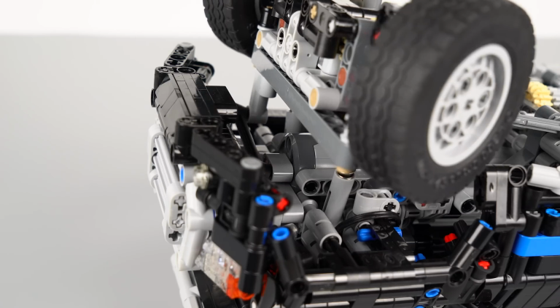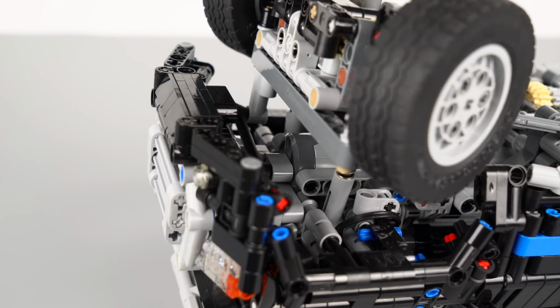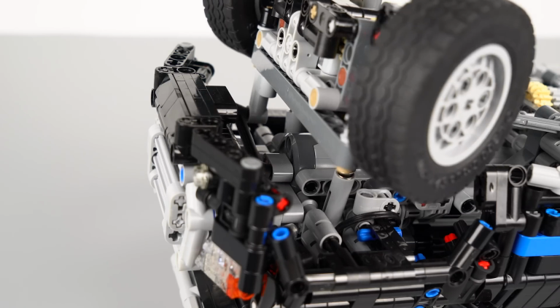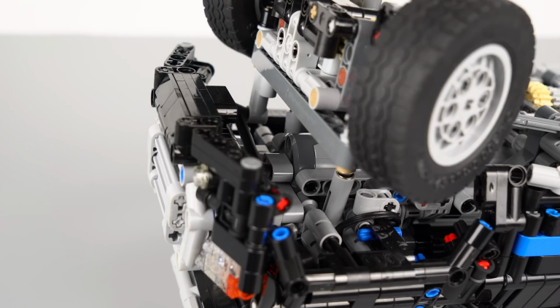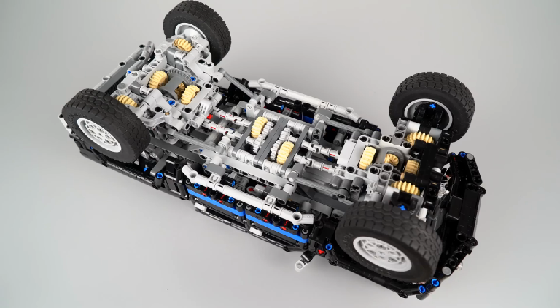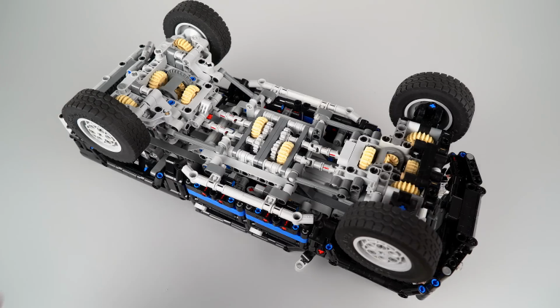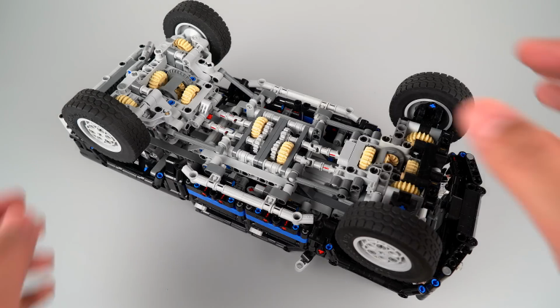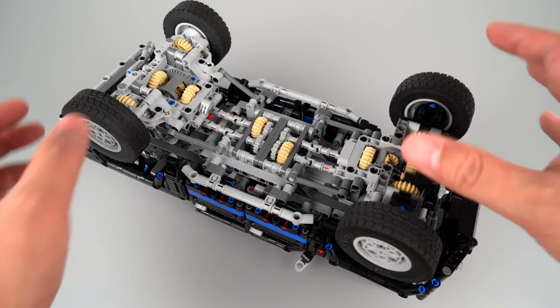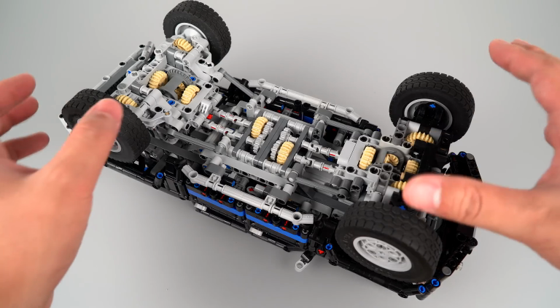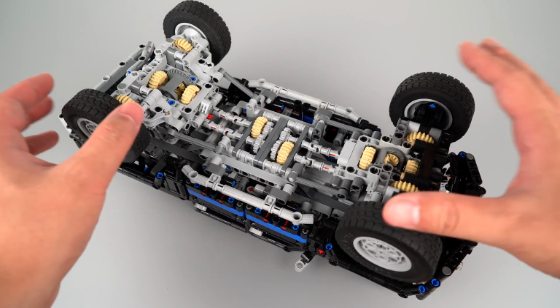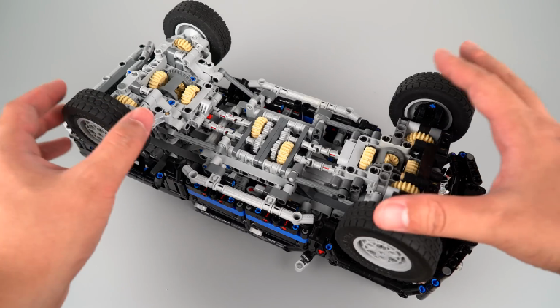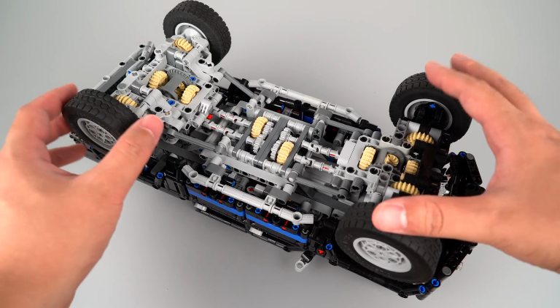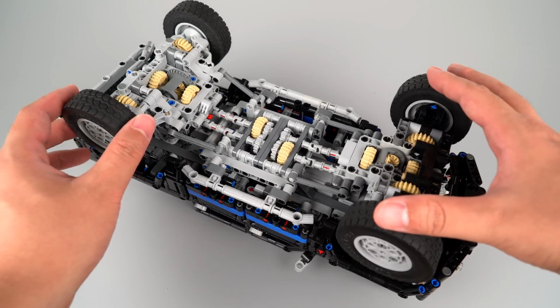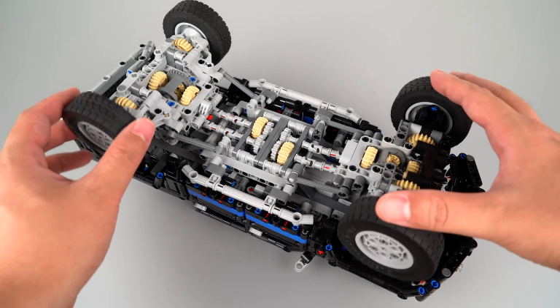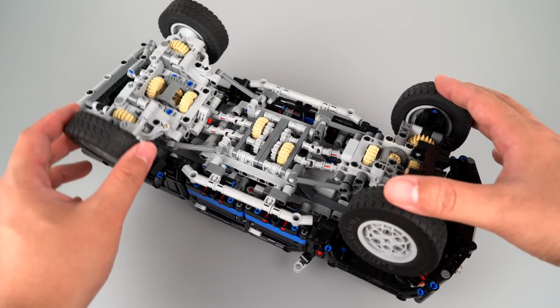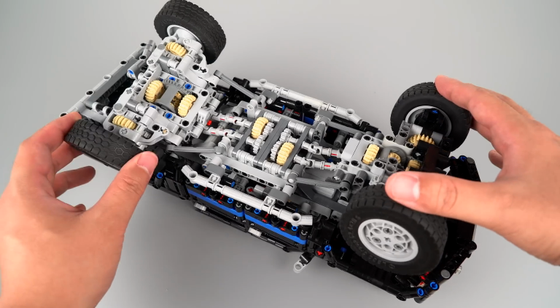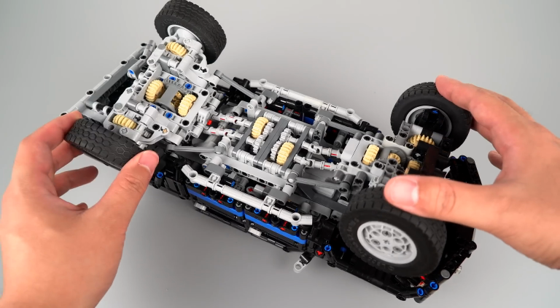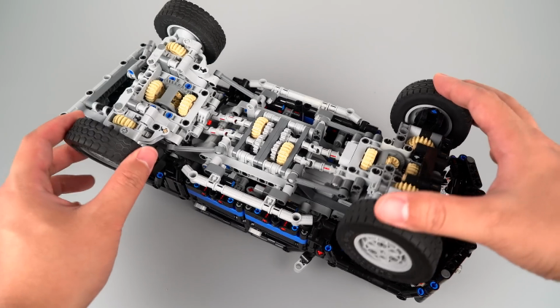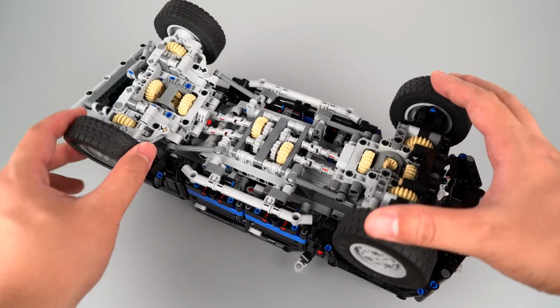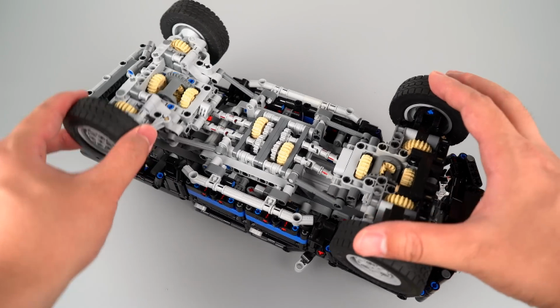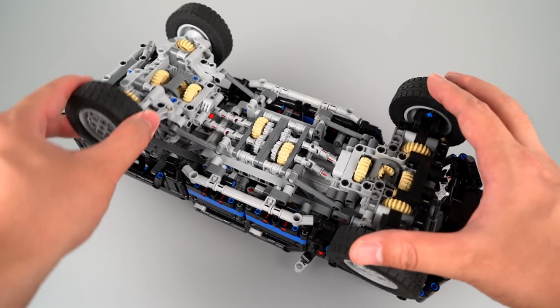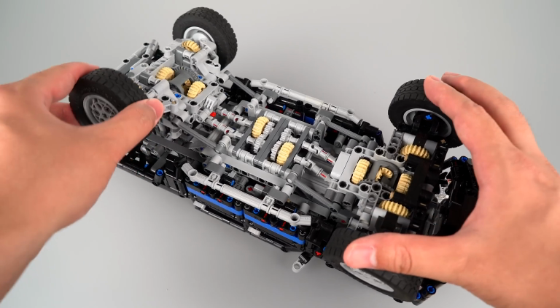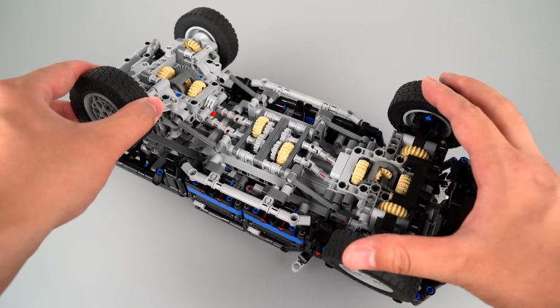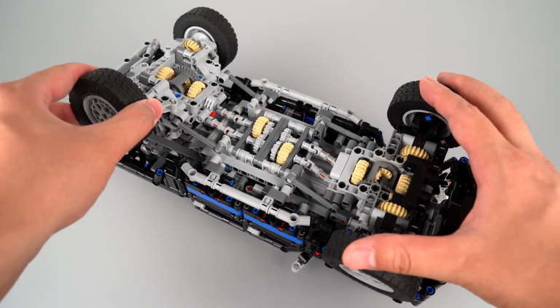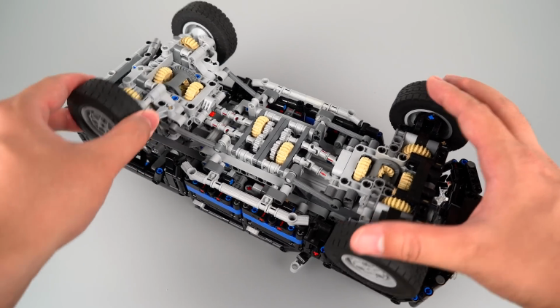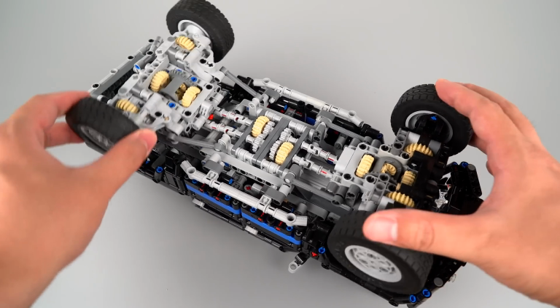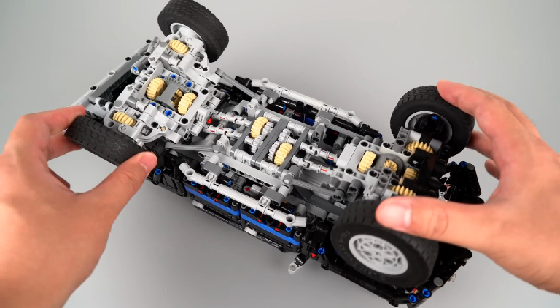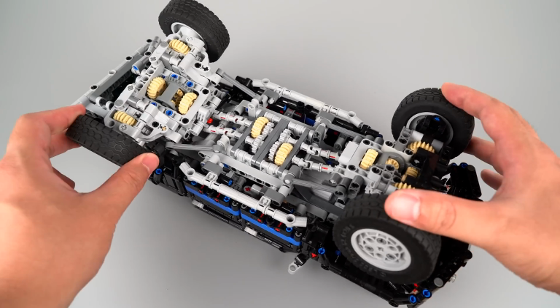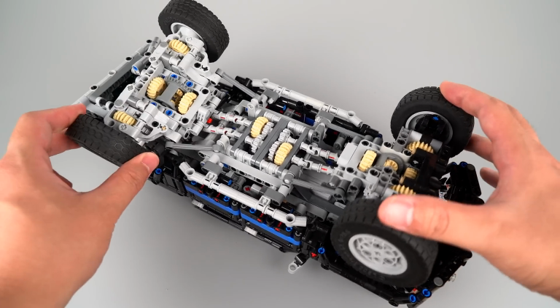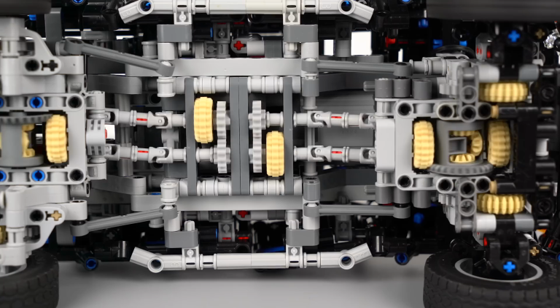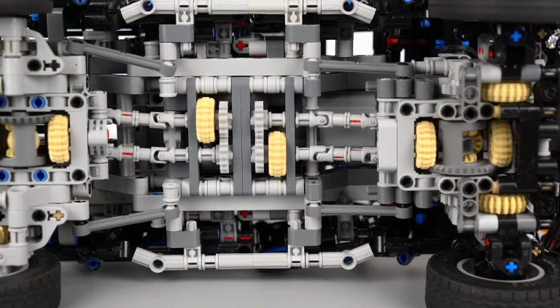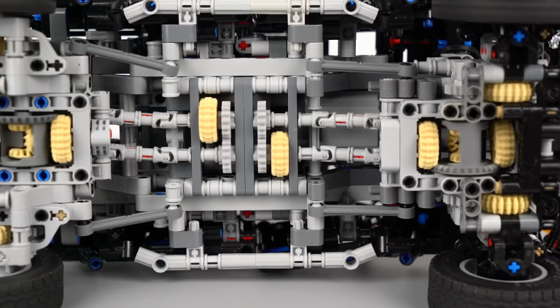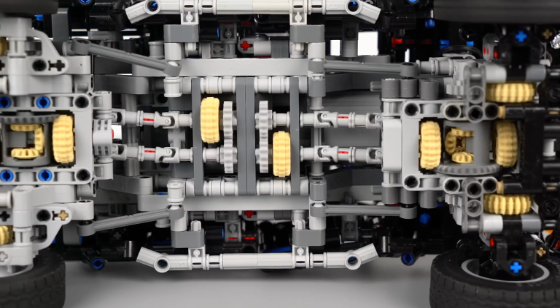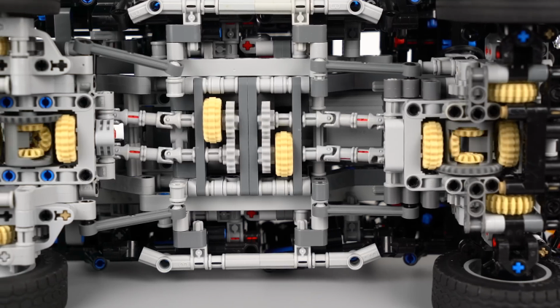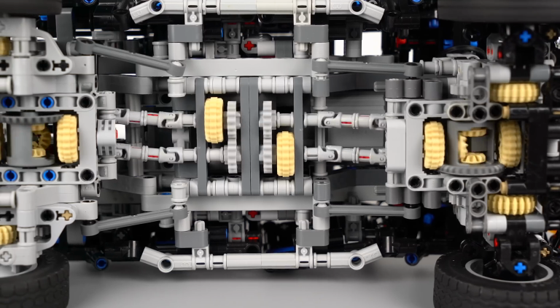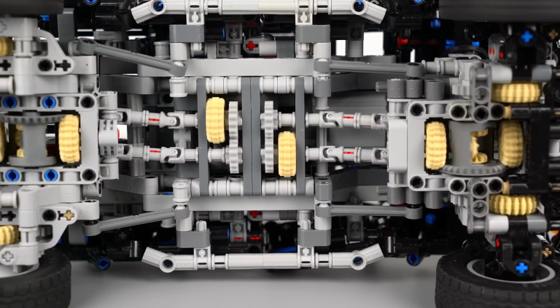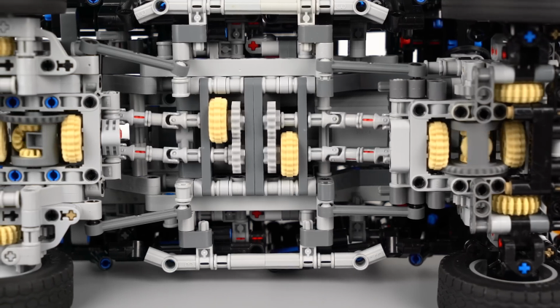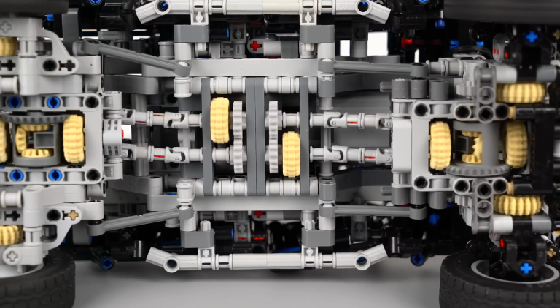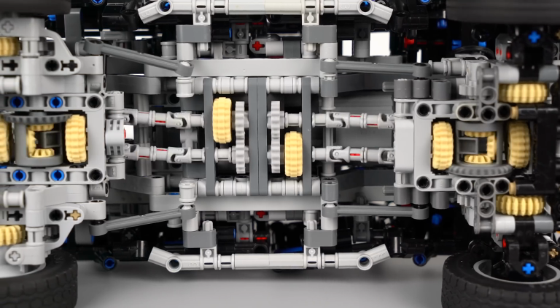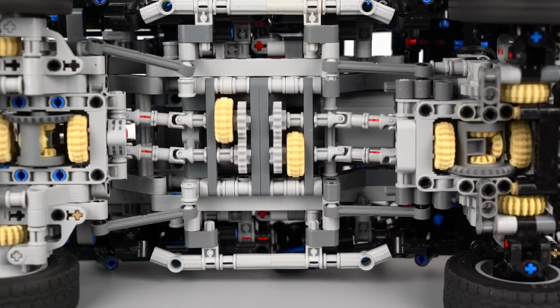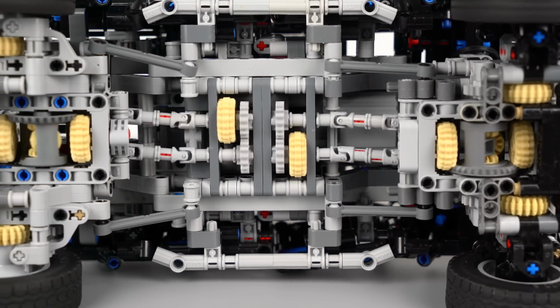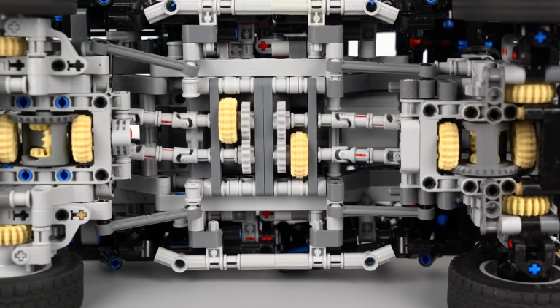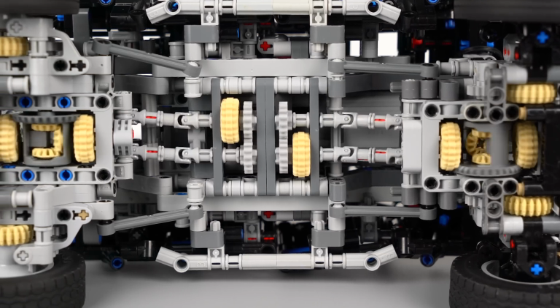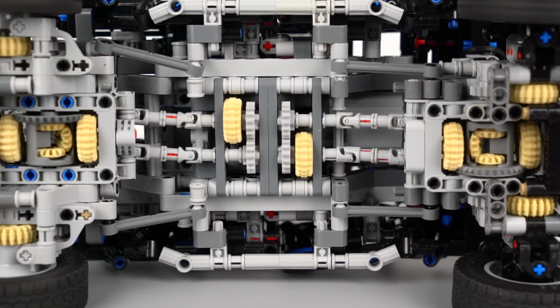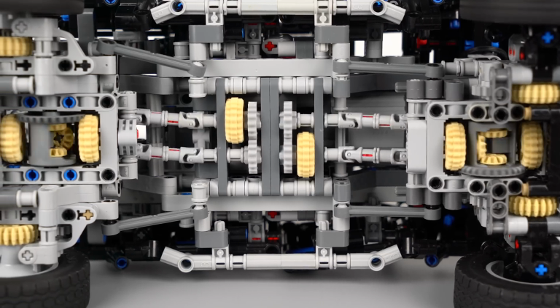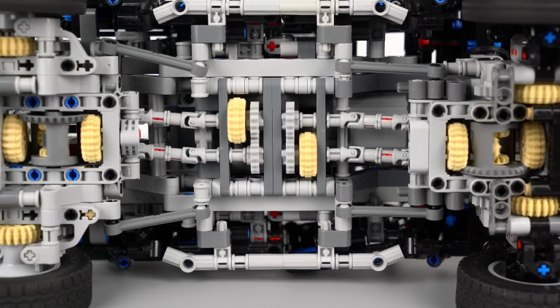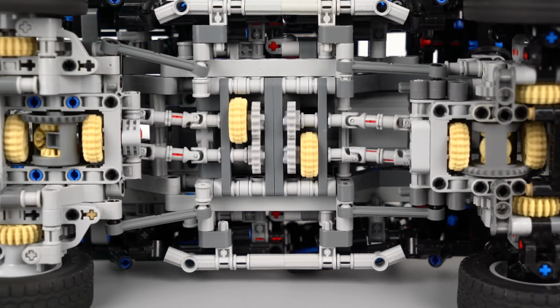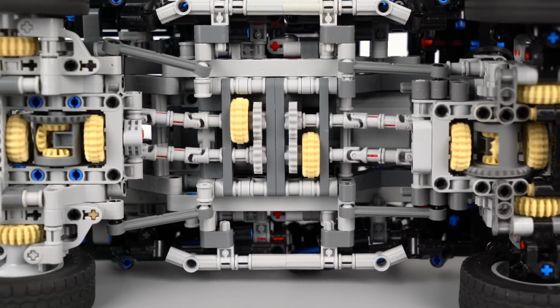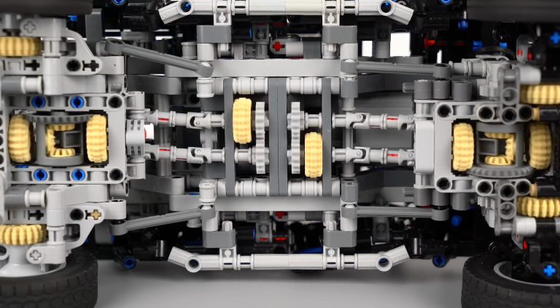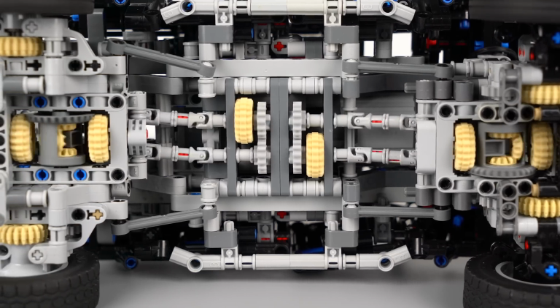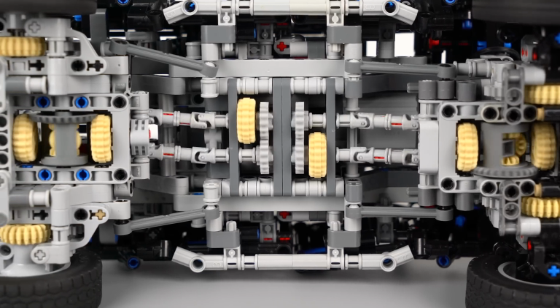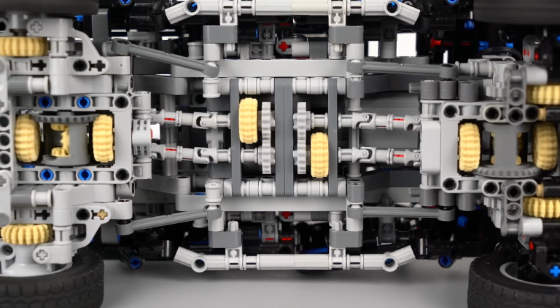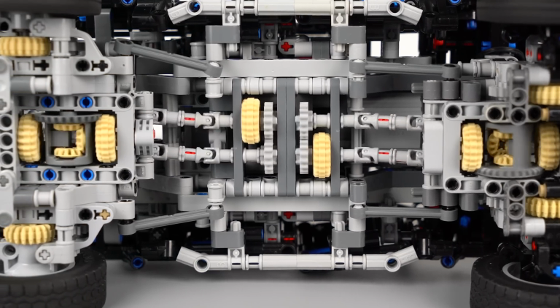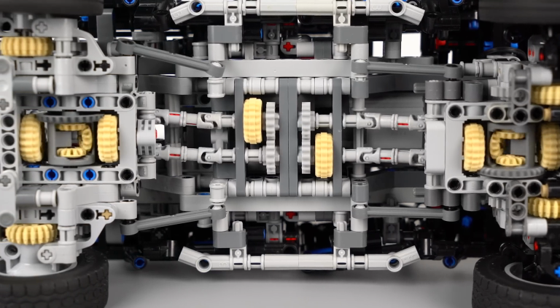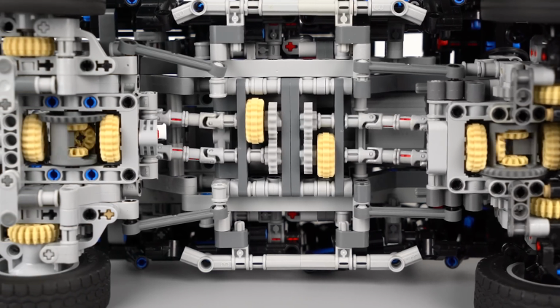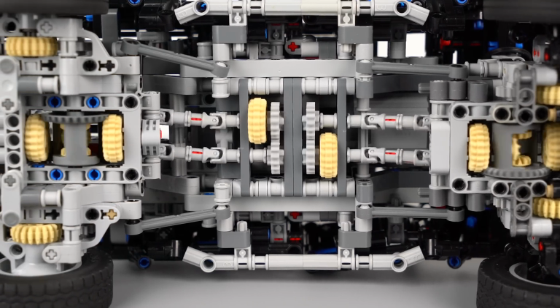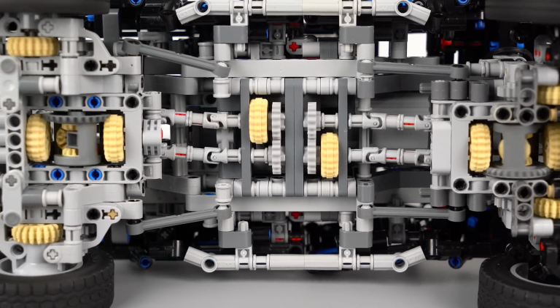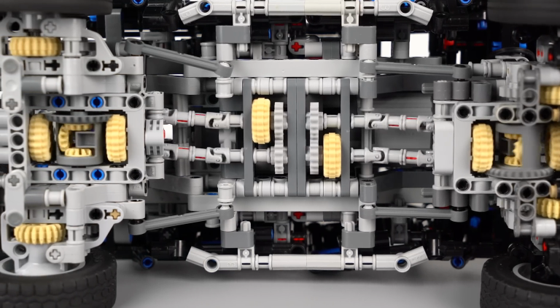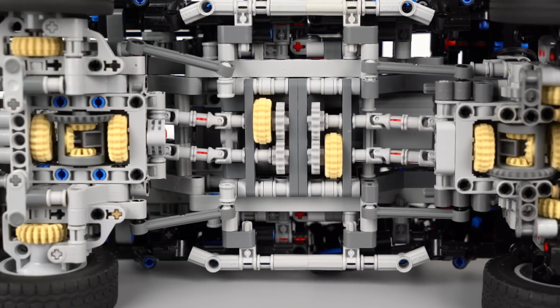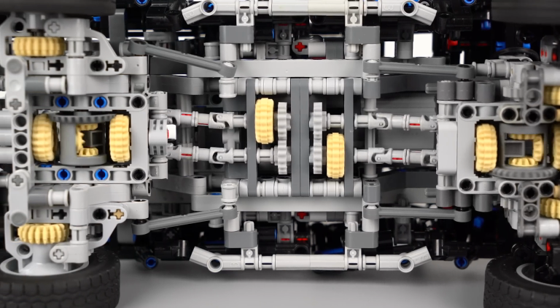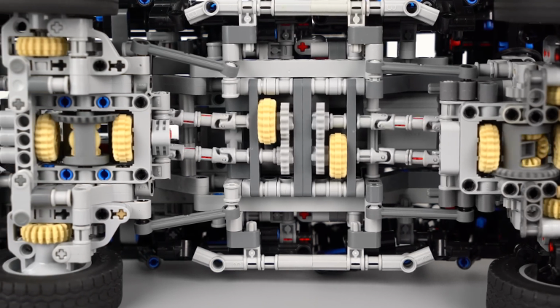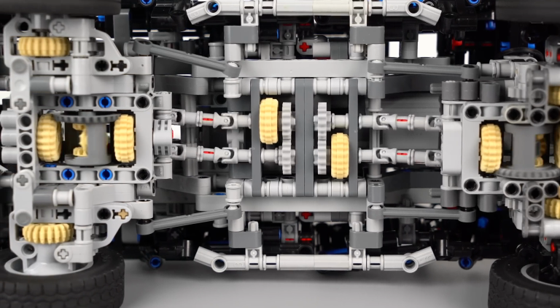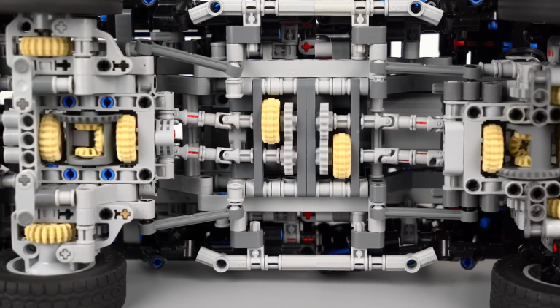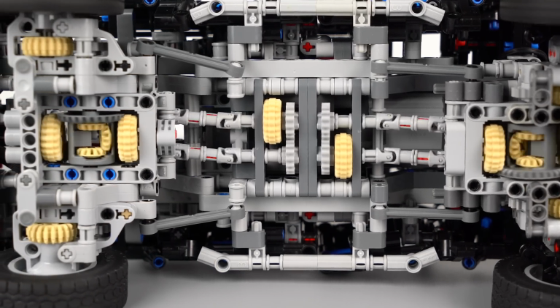The truck is driven by a single axle motor and steered by a servo motor. Both front and rear axles have live axle suspensions. It features a unique drivetrain with dual driveshaft.